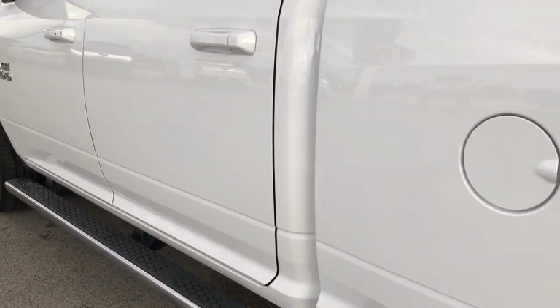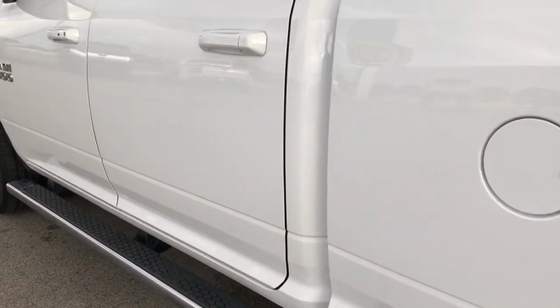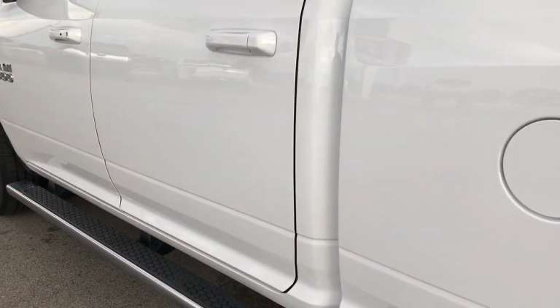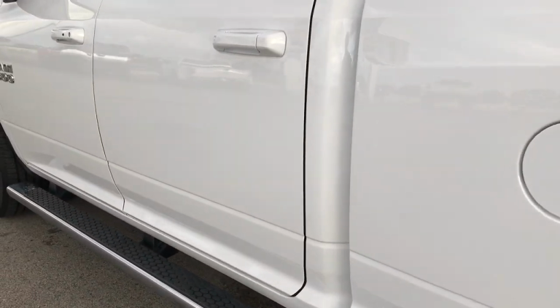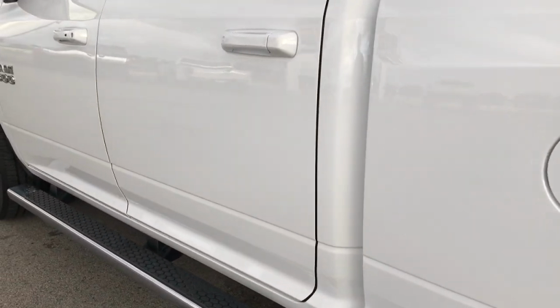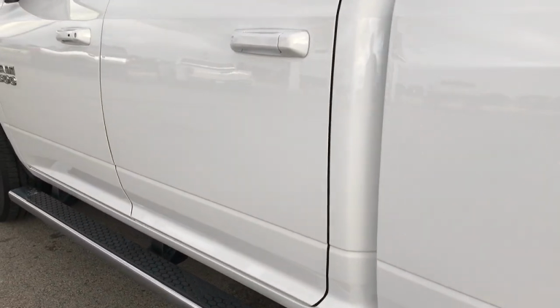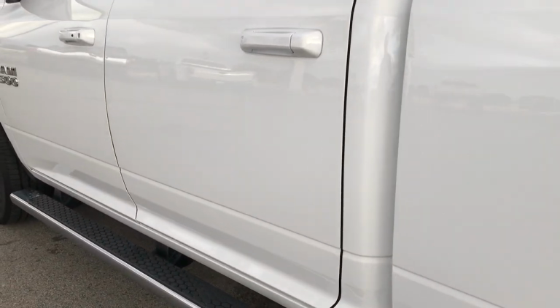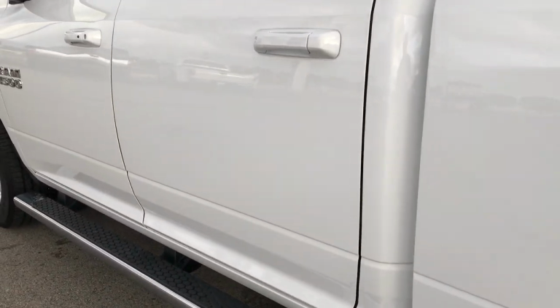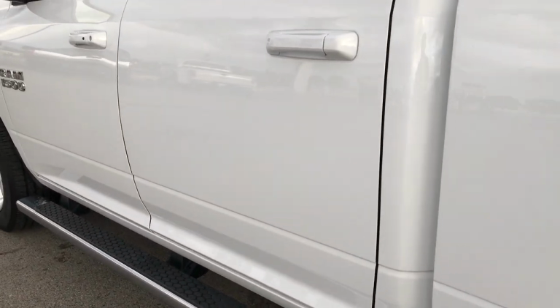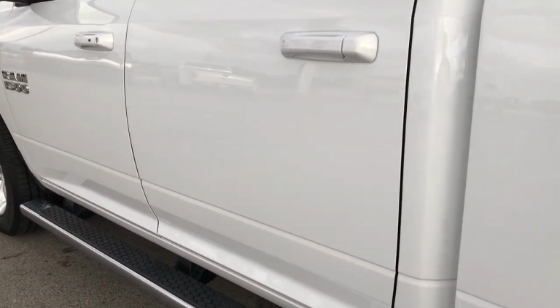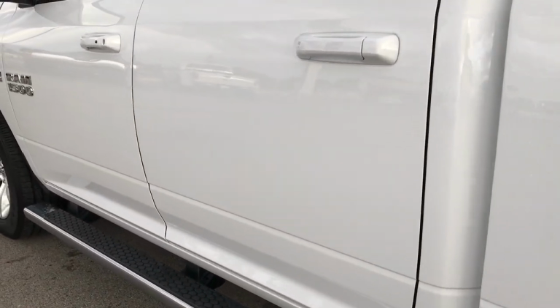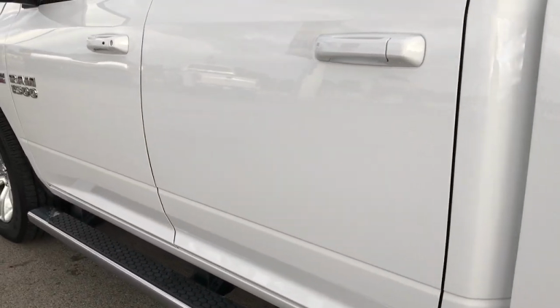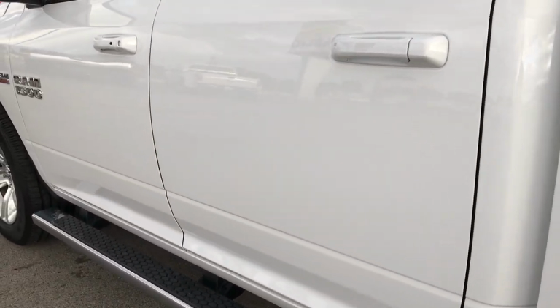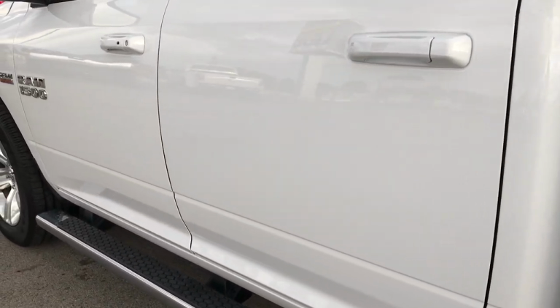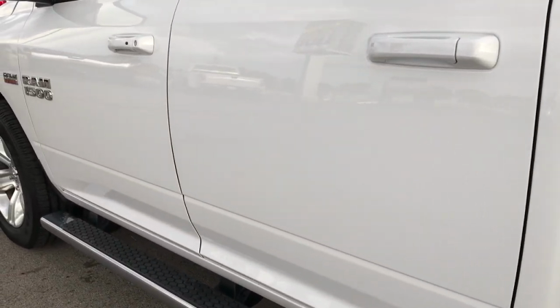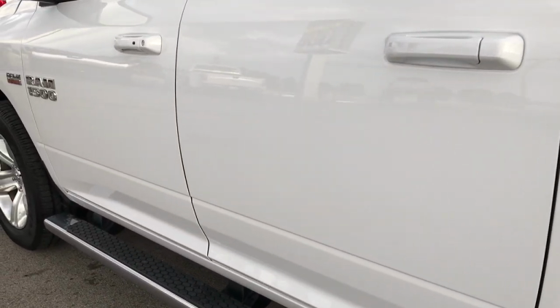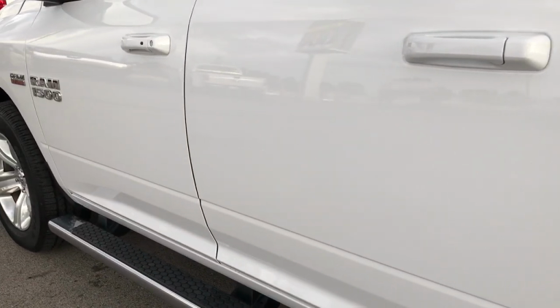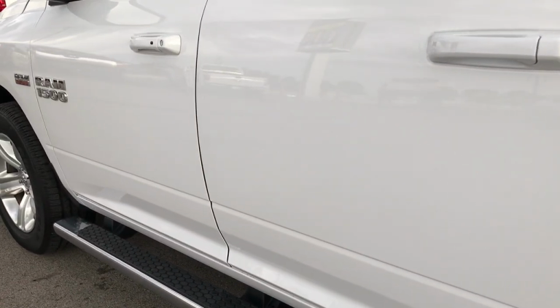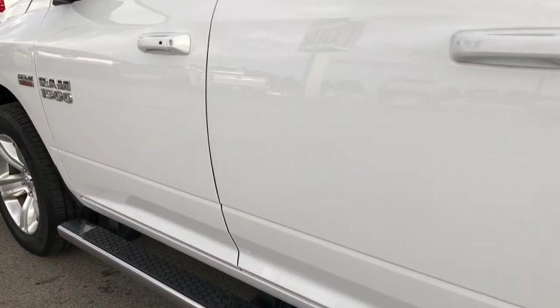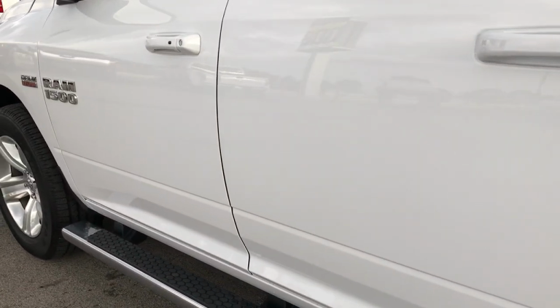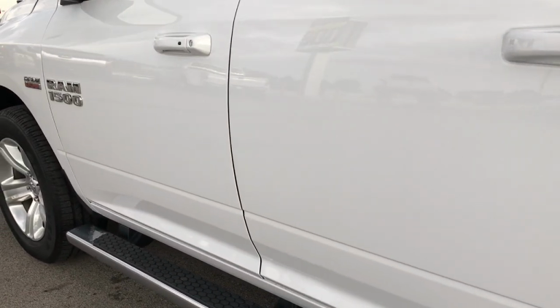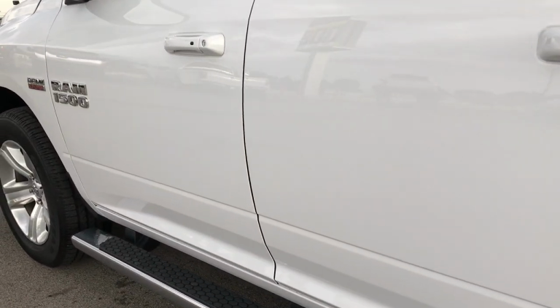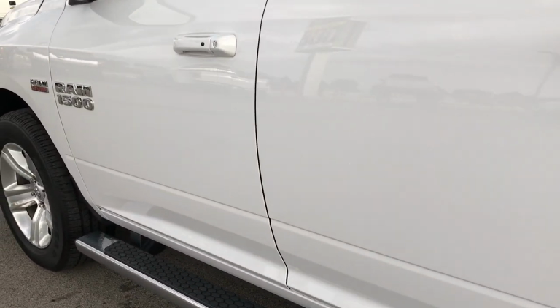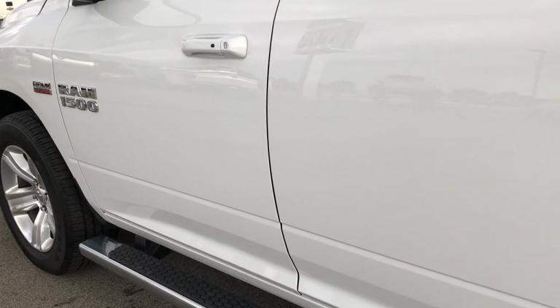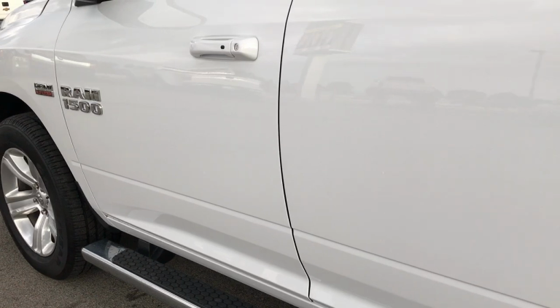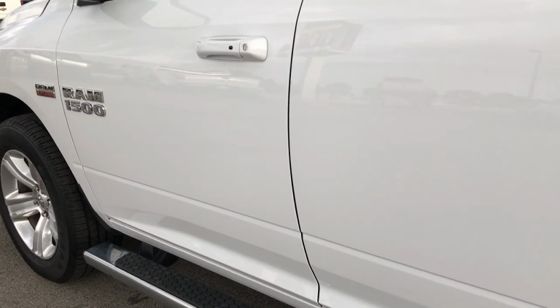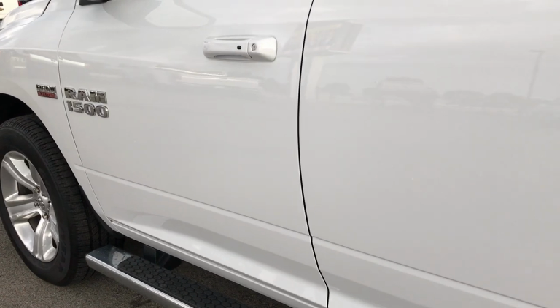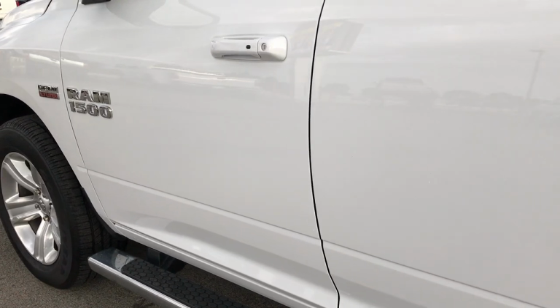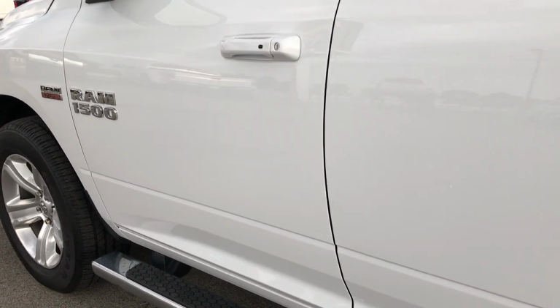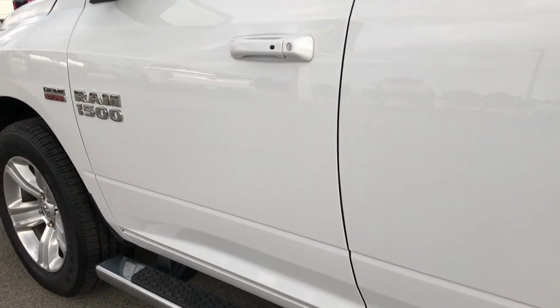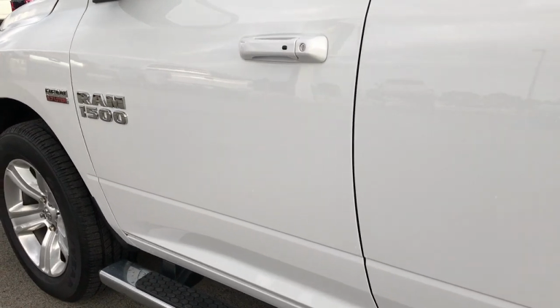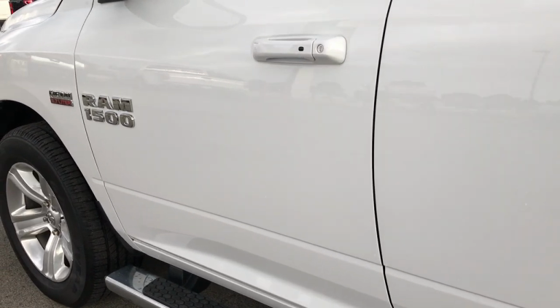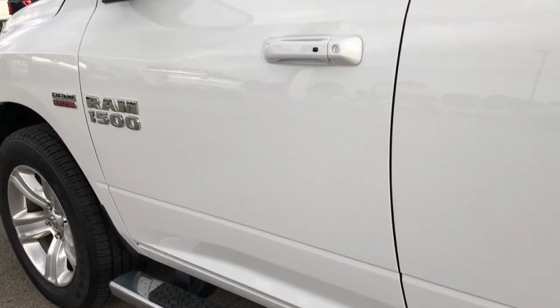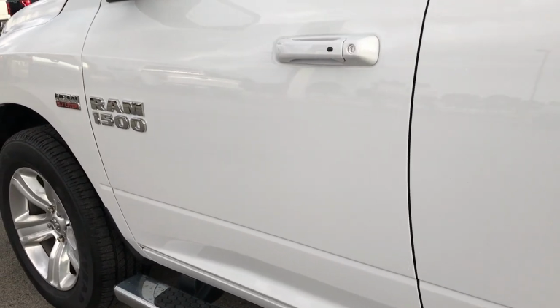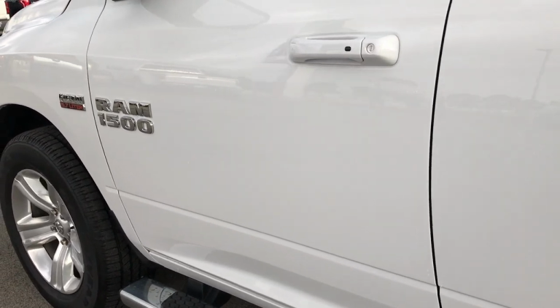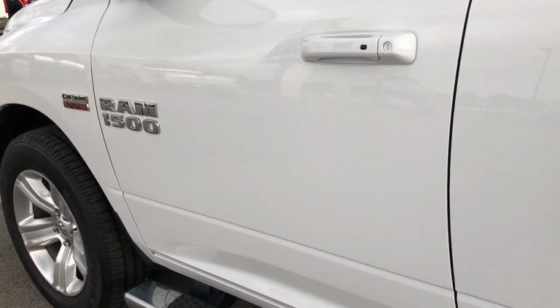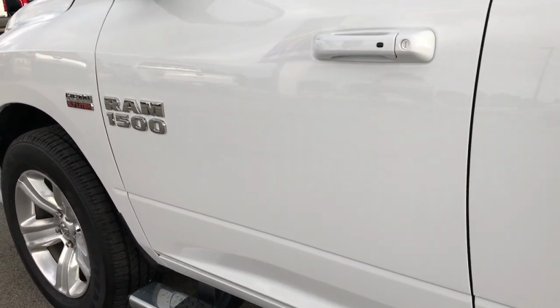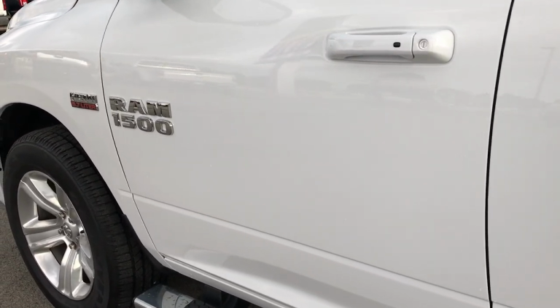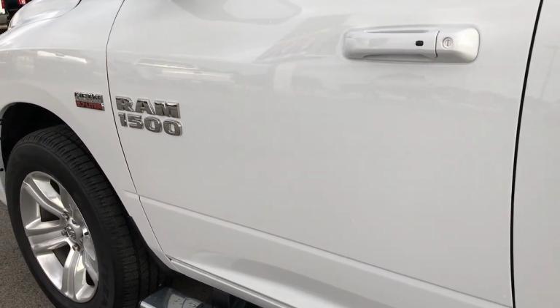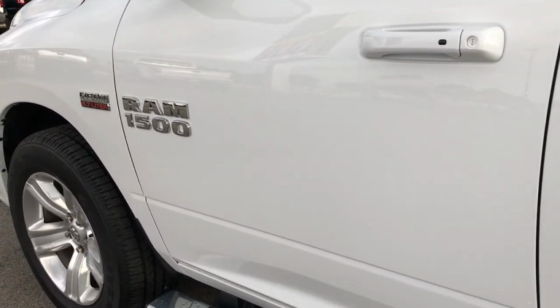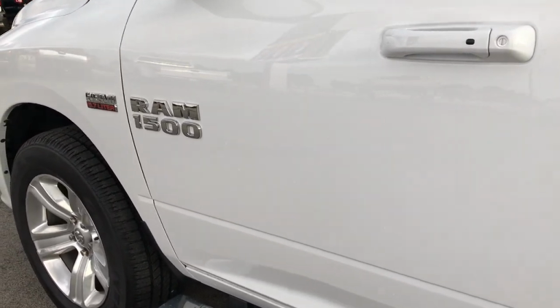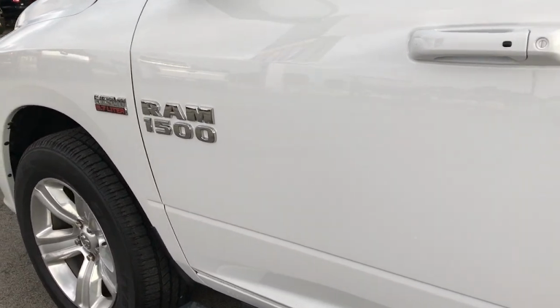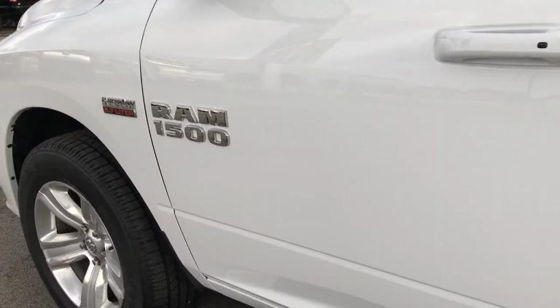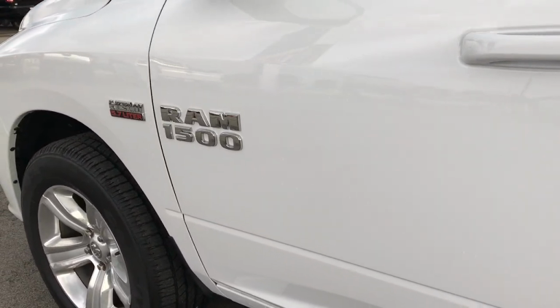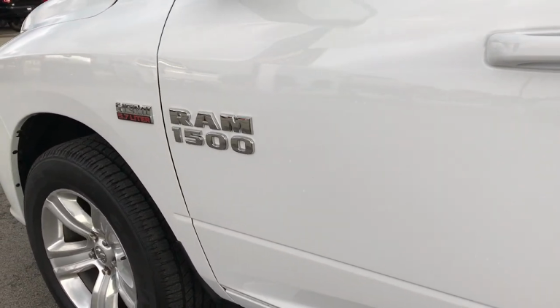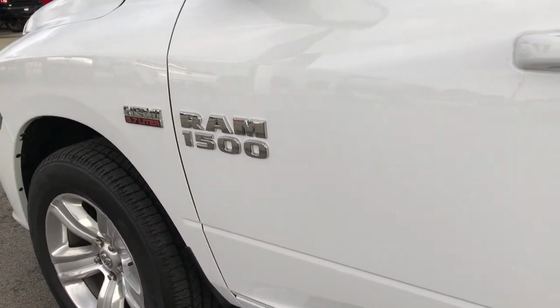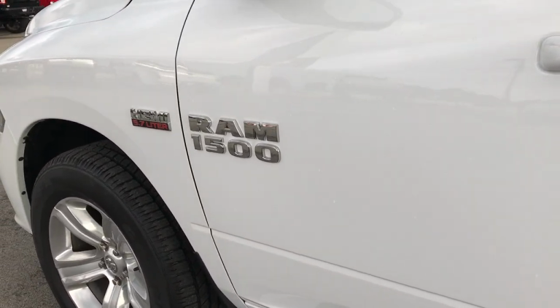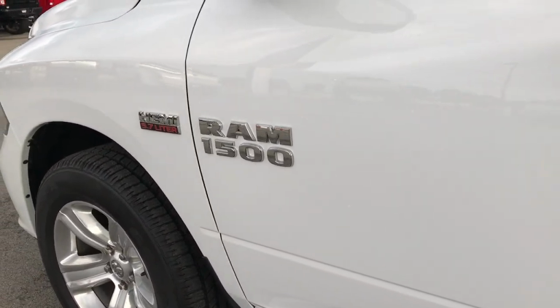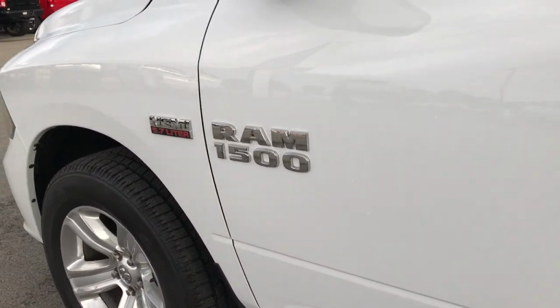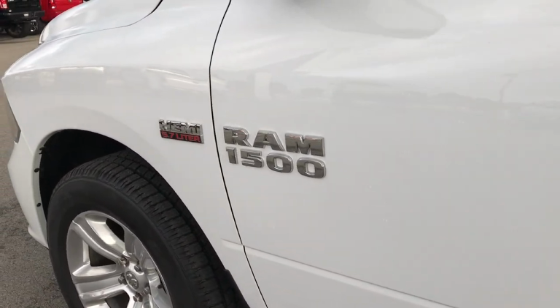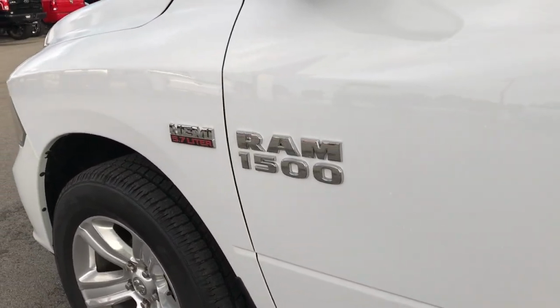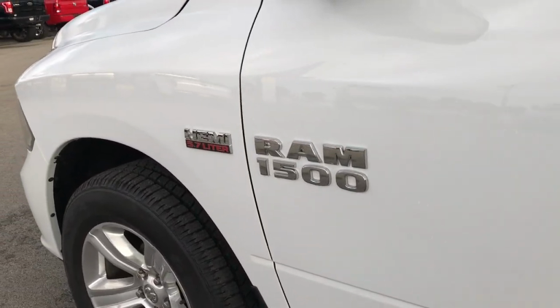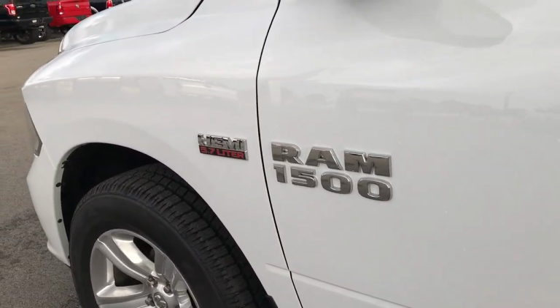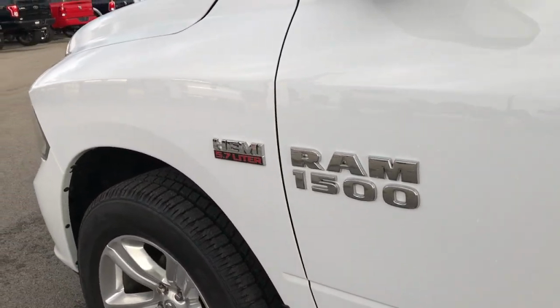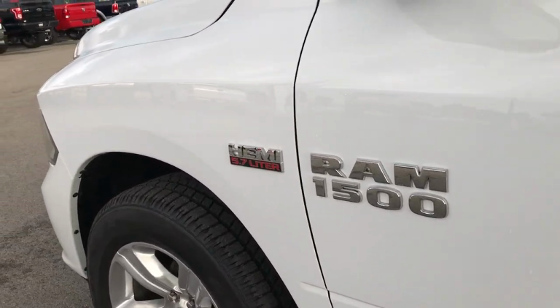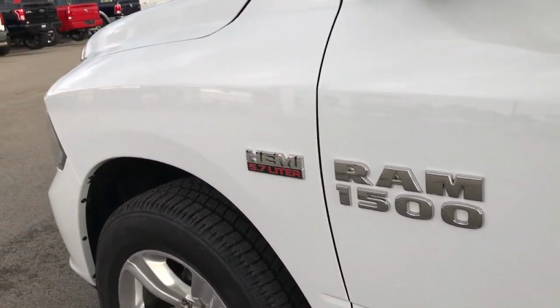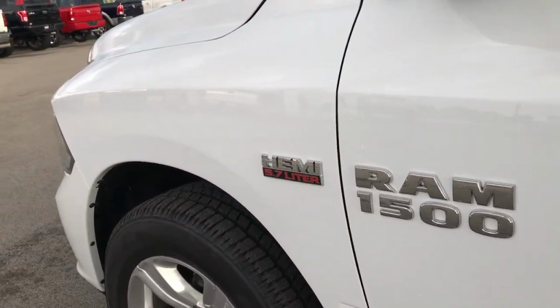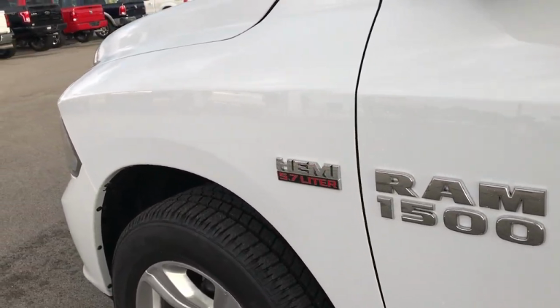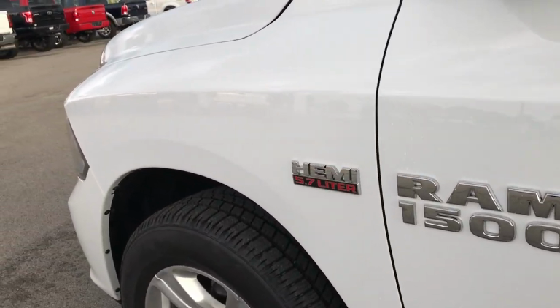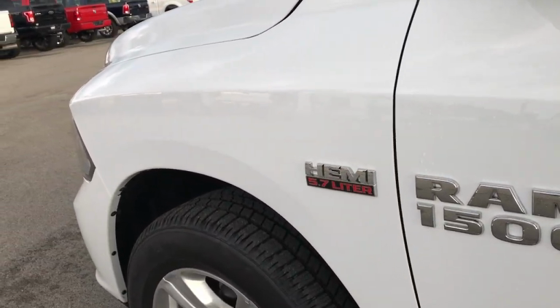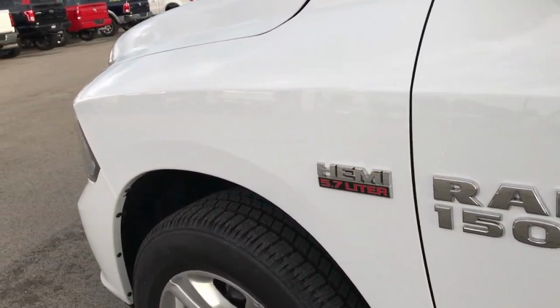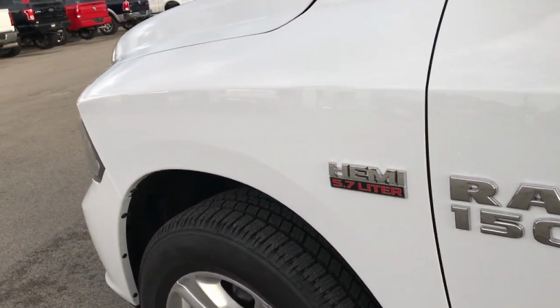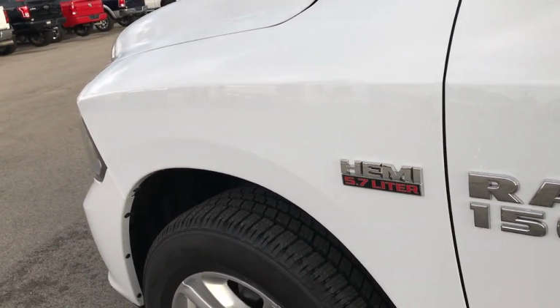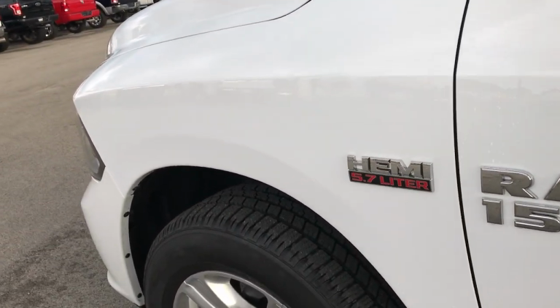We want to make sure you get the most accurate representation of the vehicle as possible so that when you get here there are absolutely no surprises.